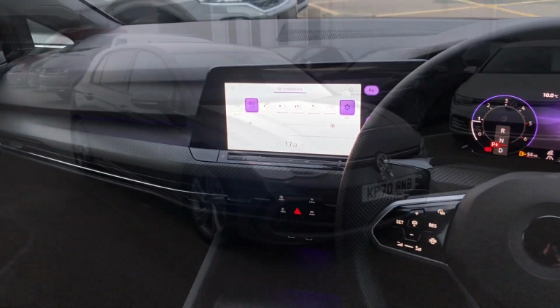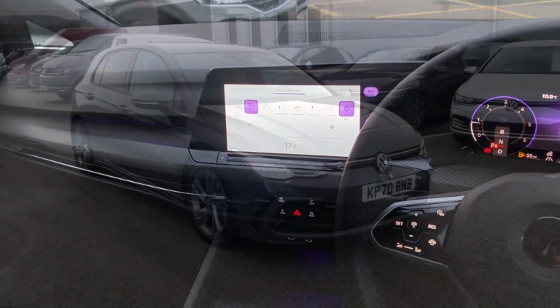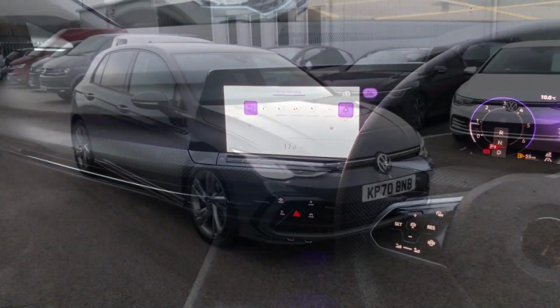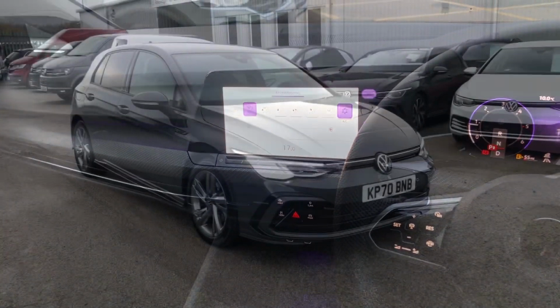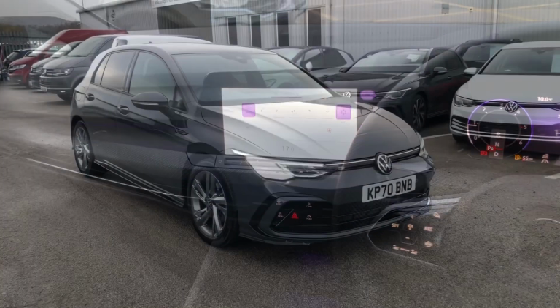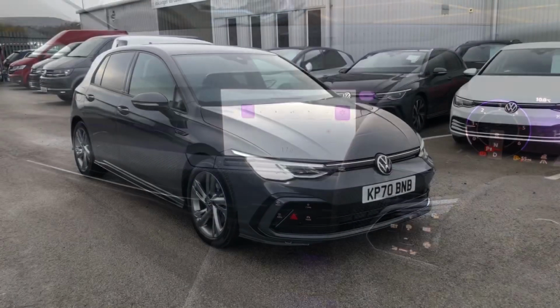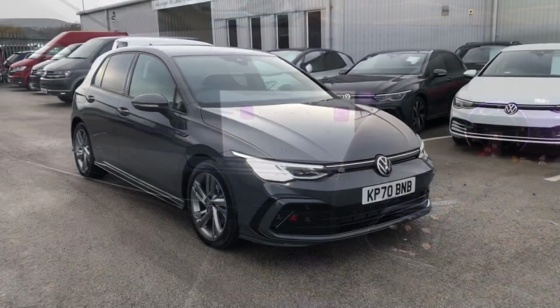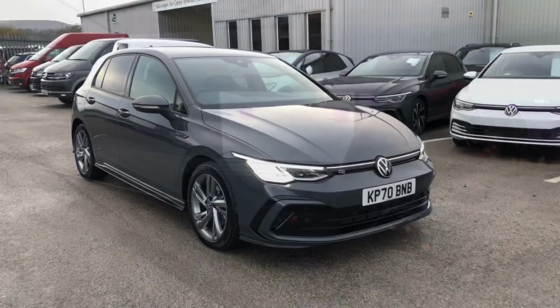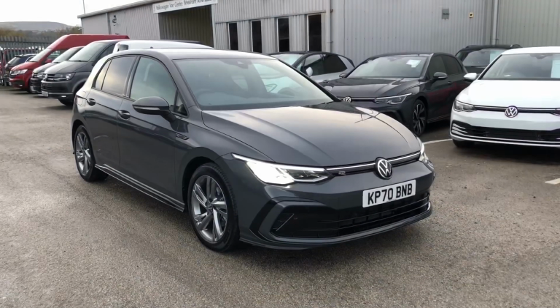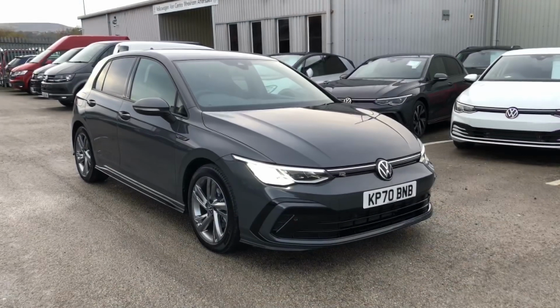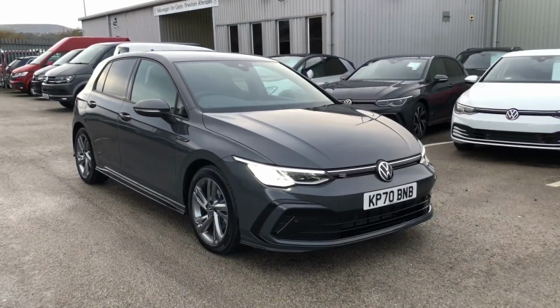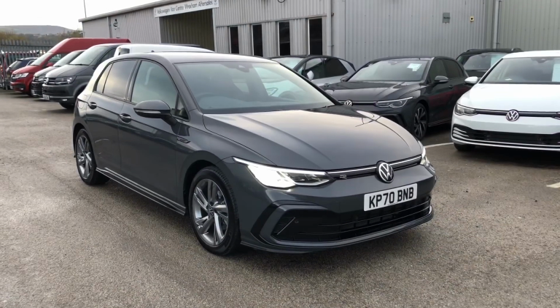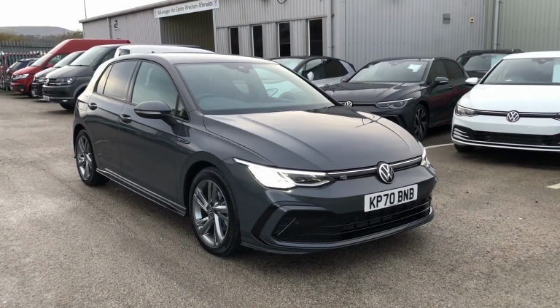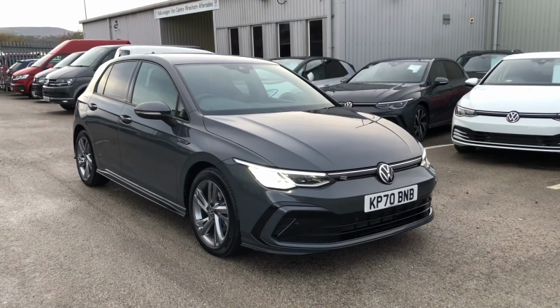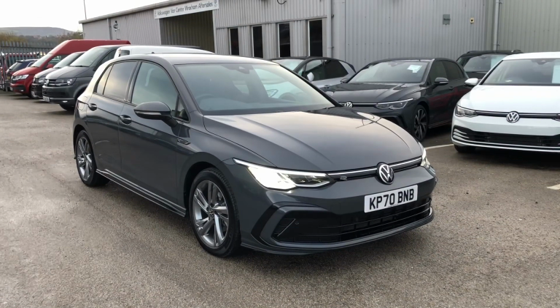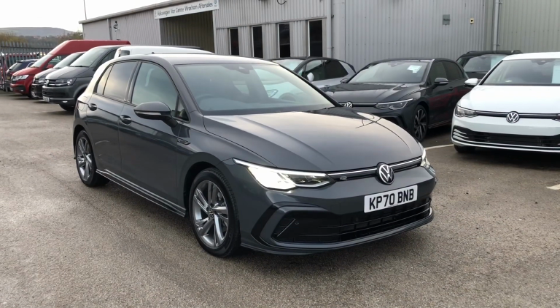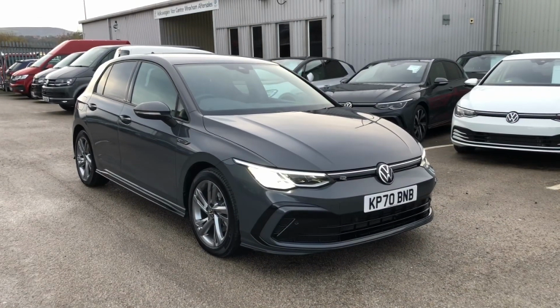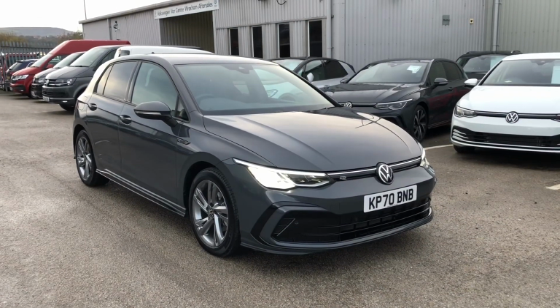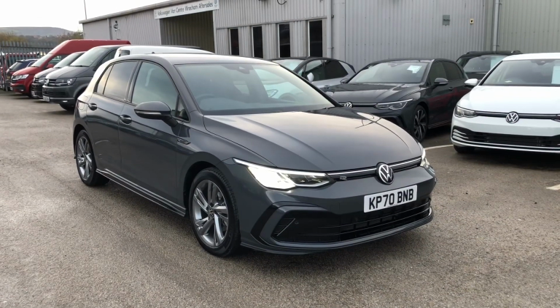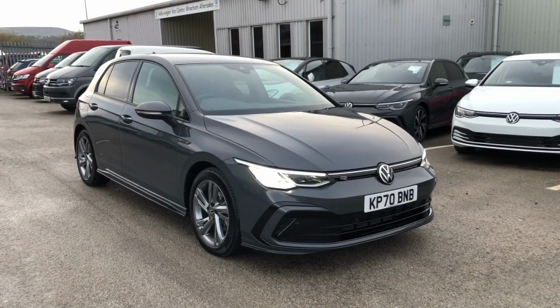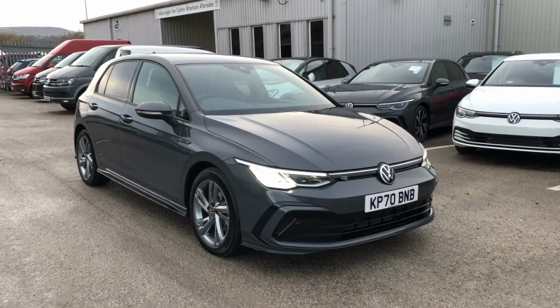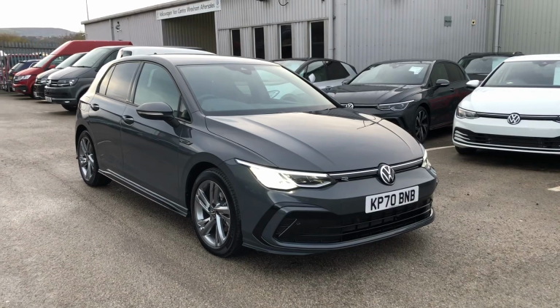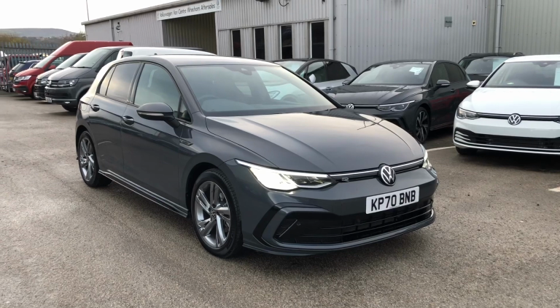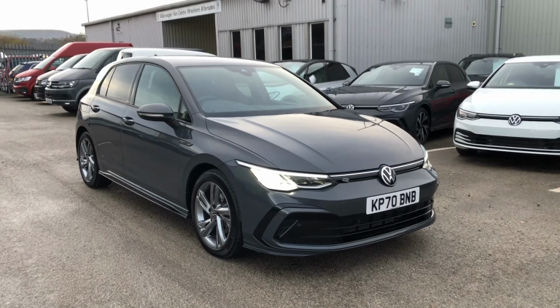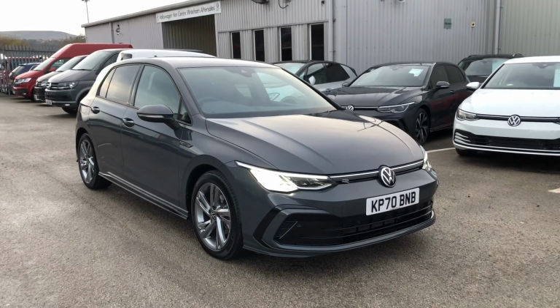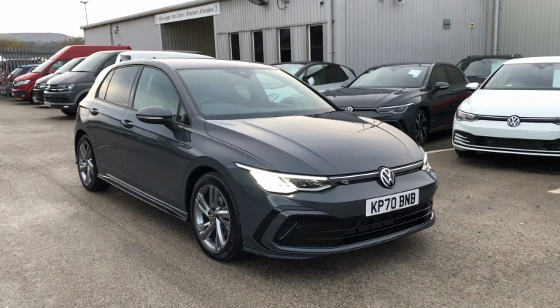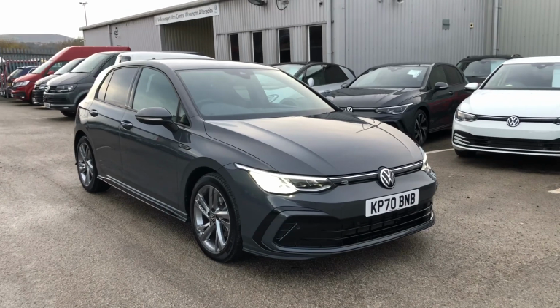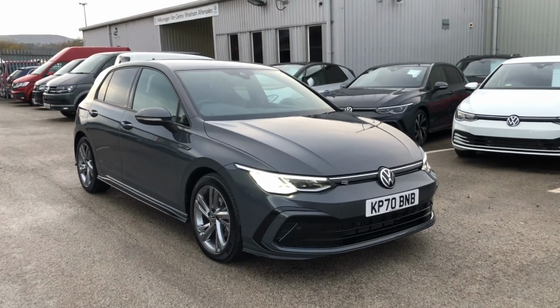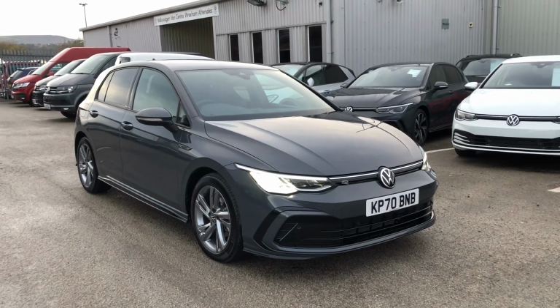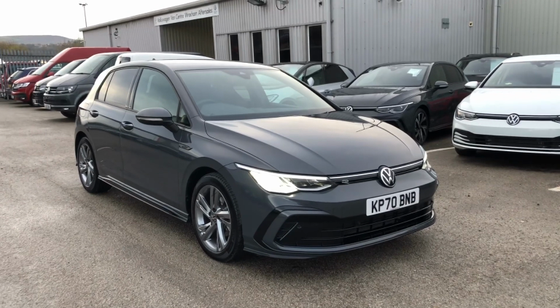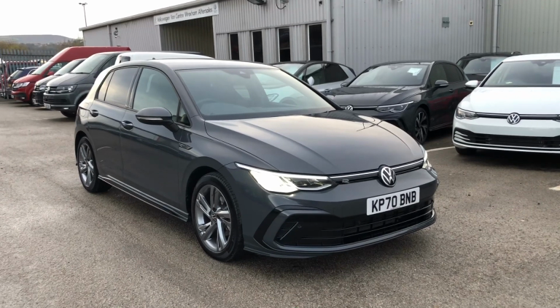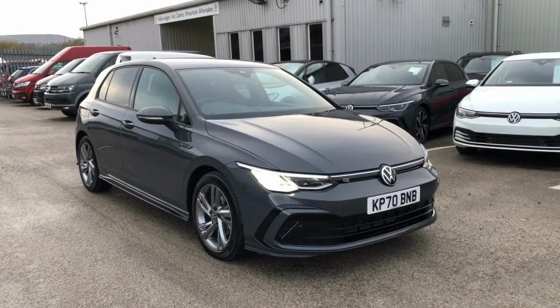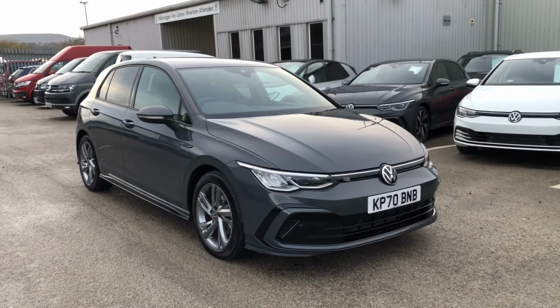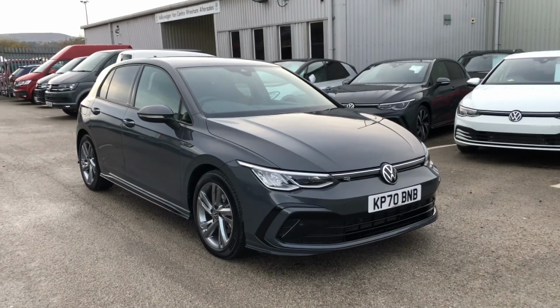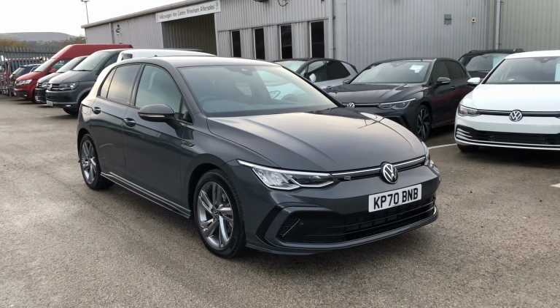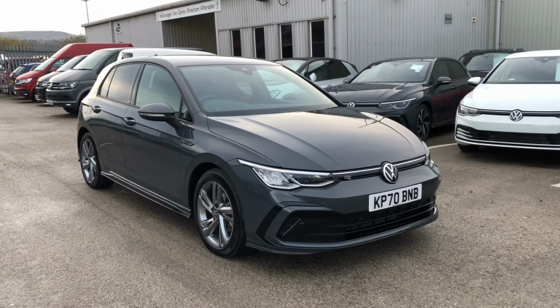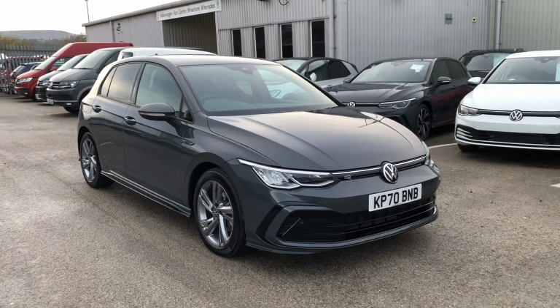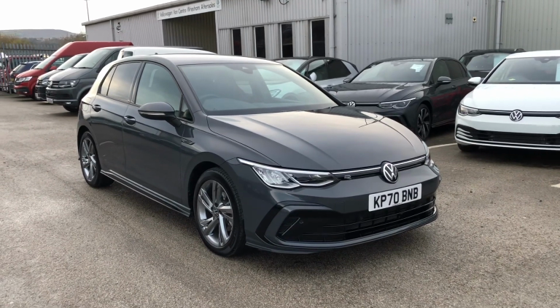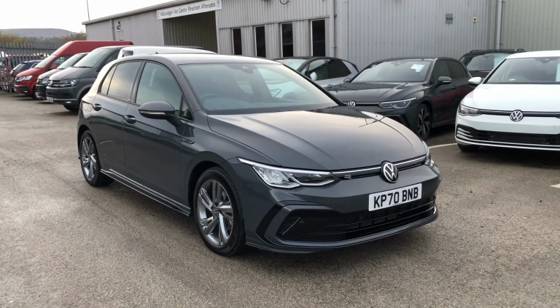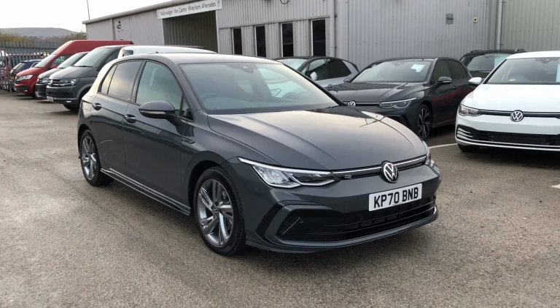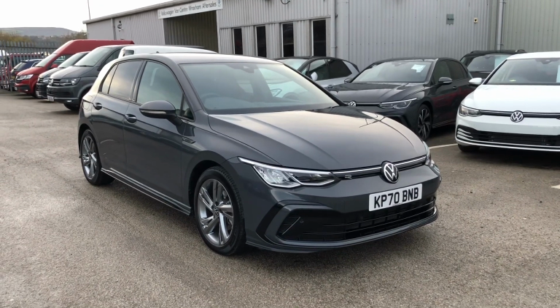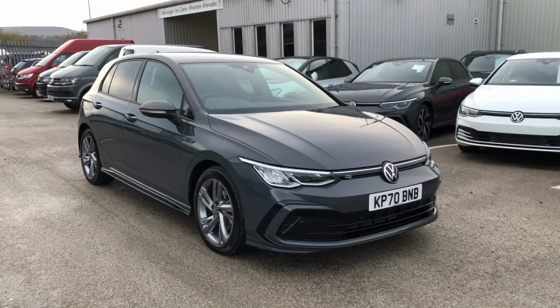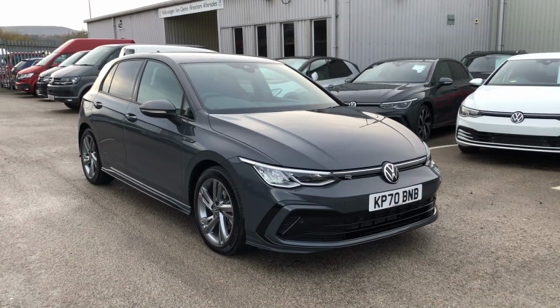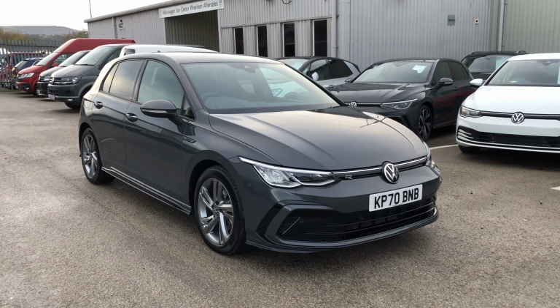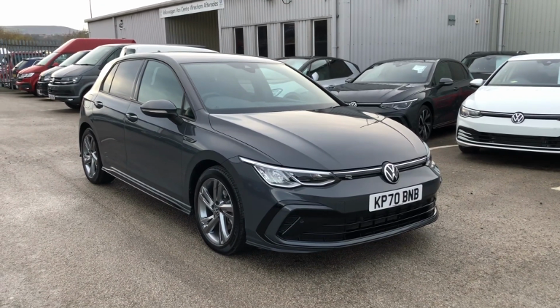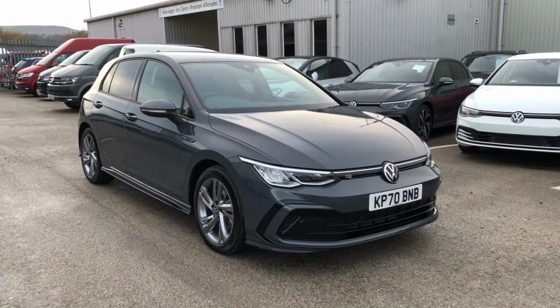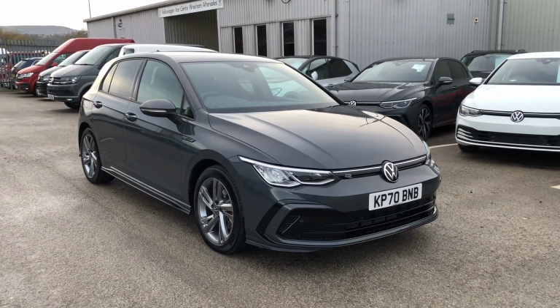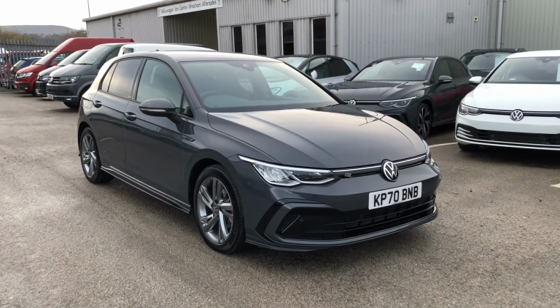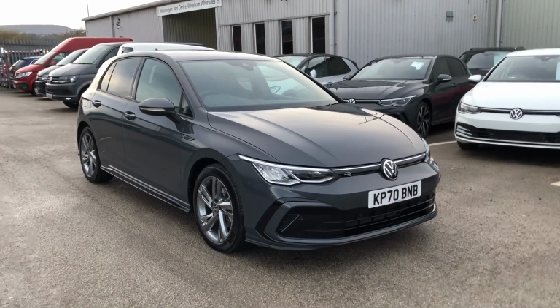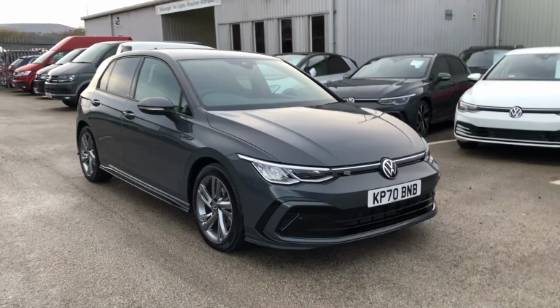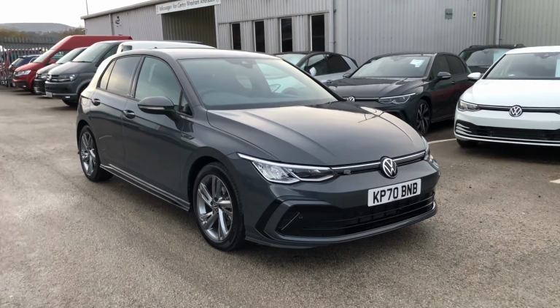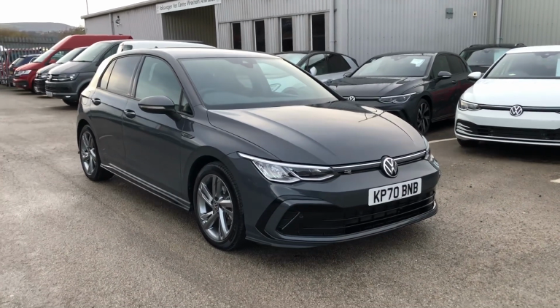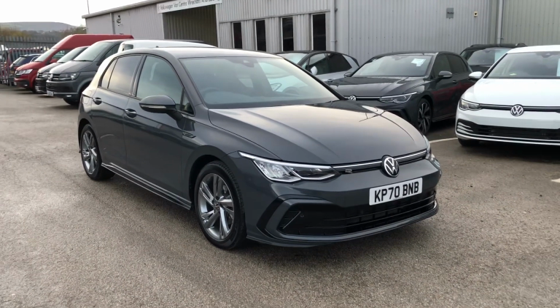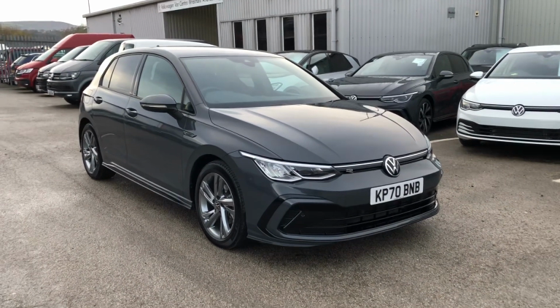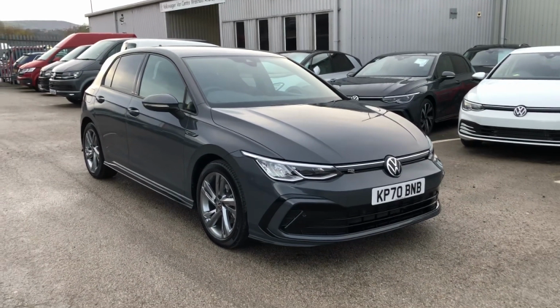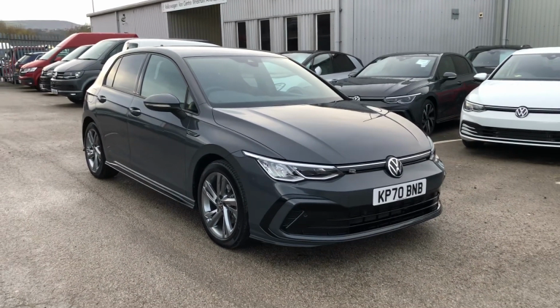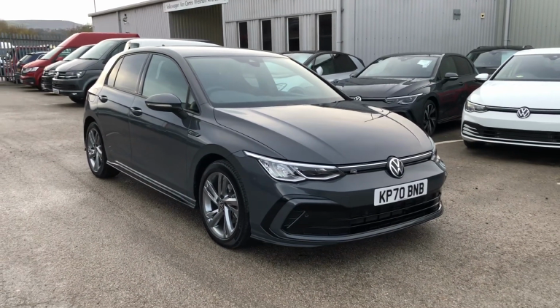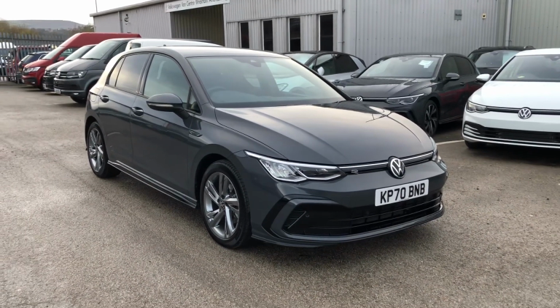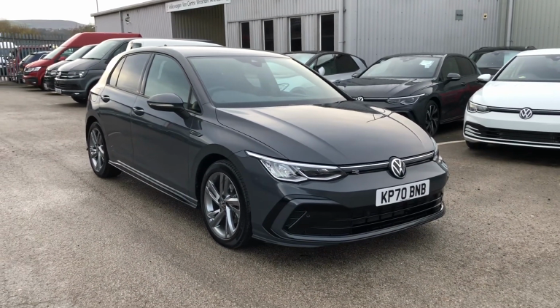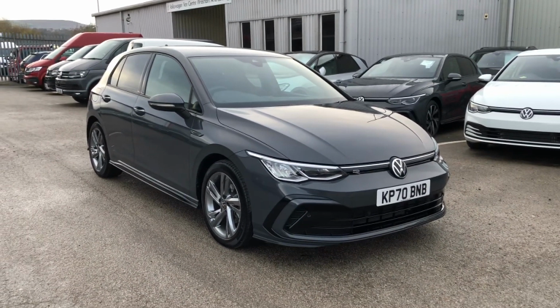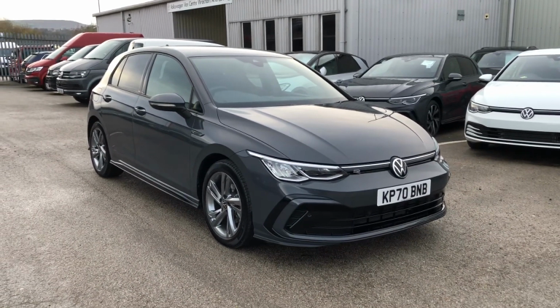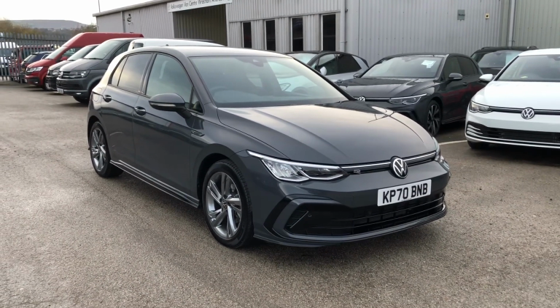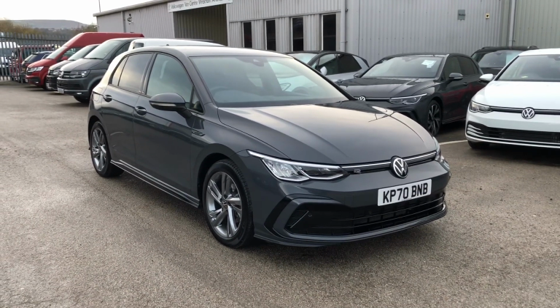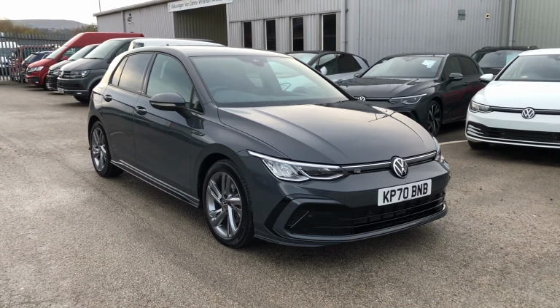So I do hope you like the car. If you are interested or you've got any questions at all, please just give us a call. Thank you.